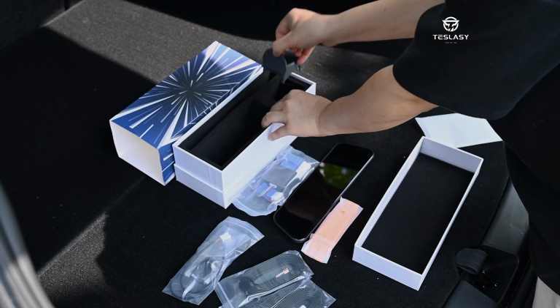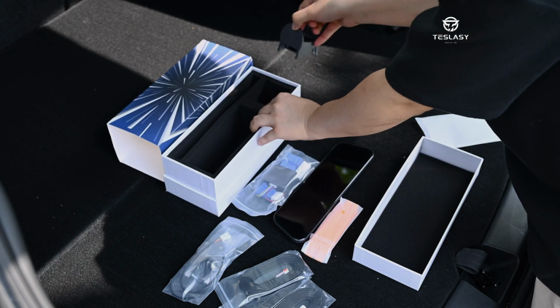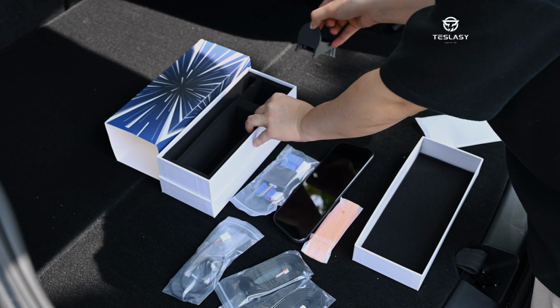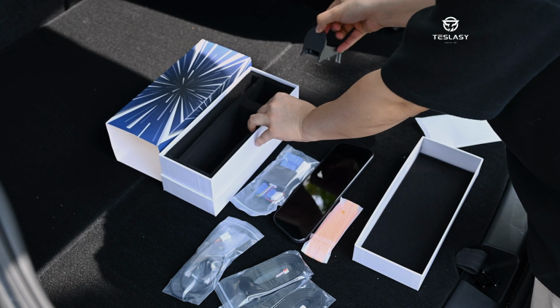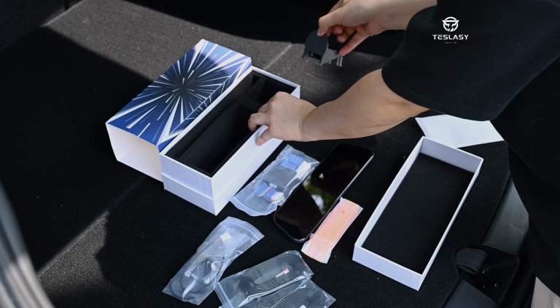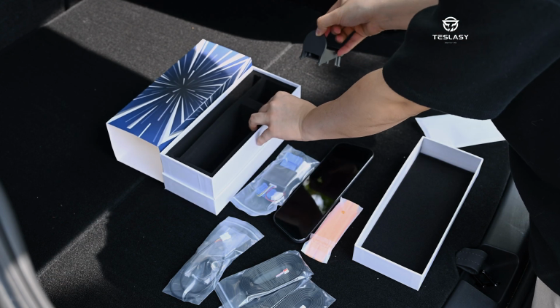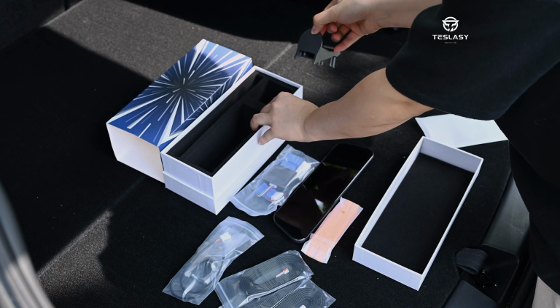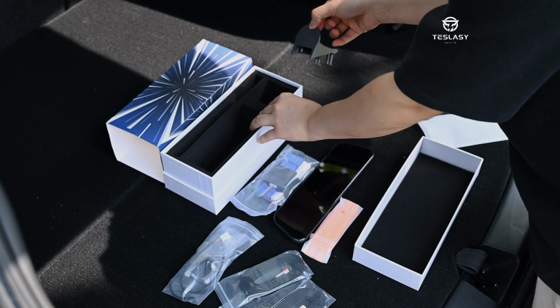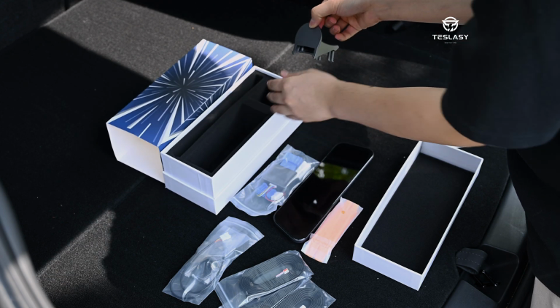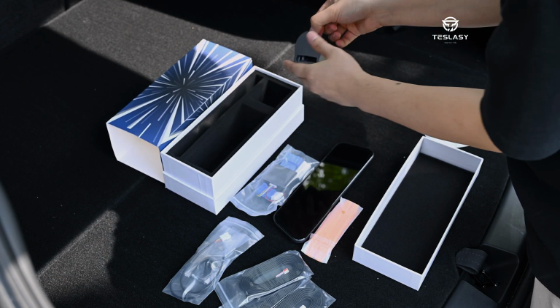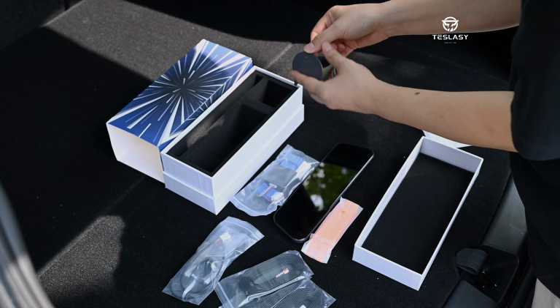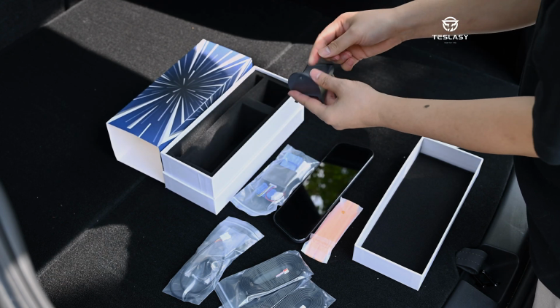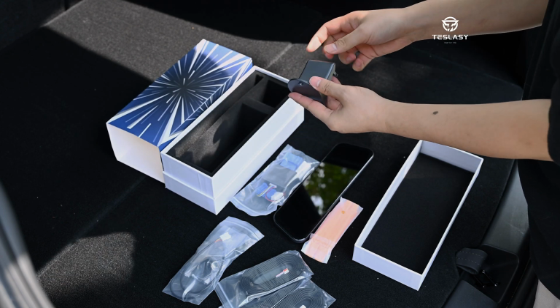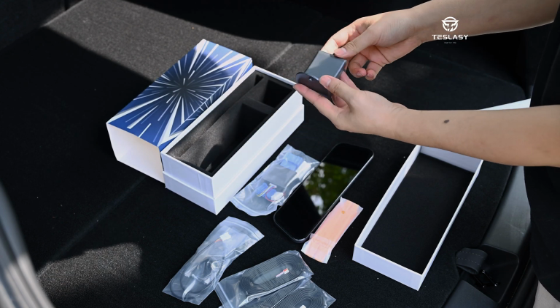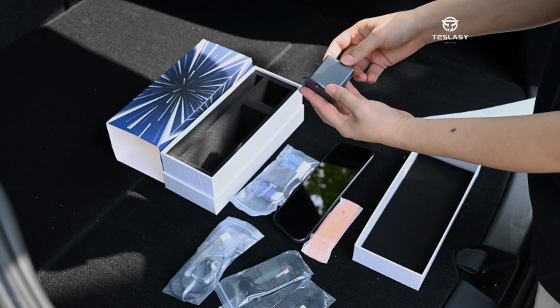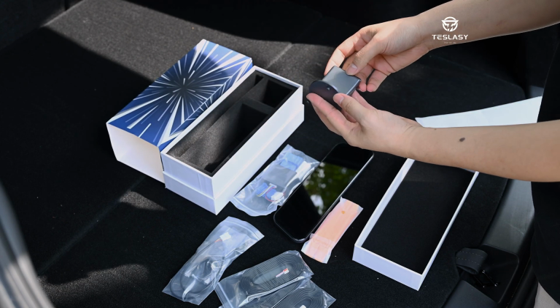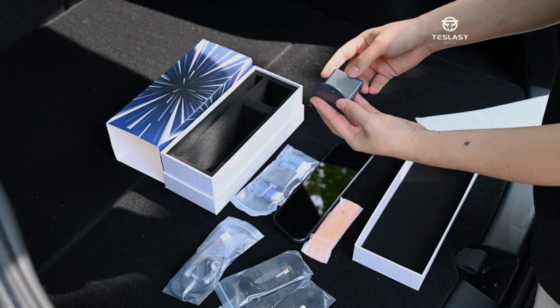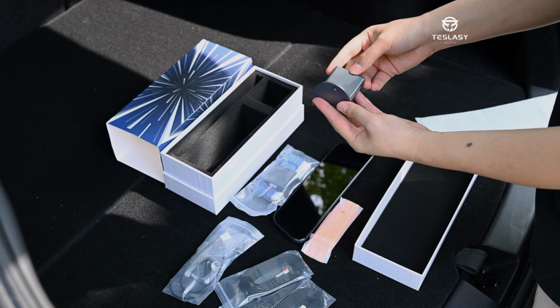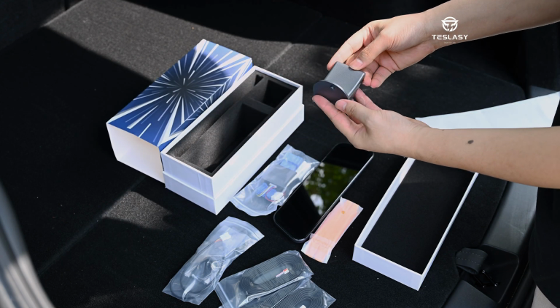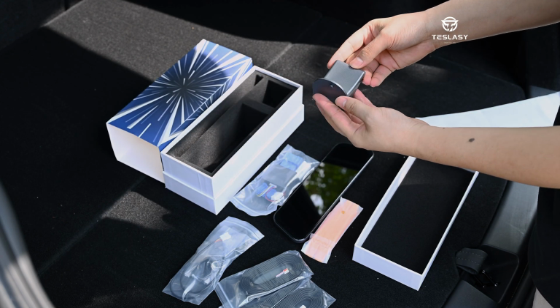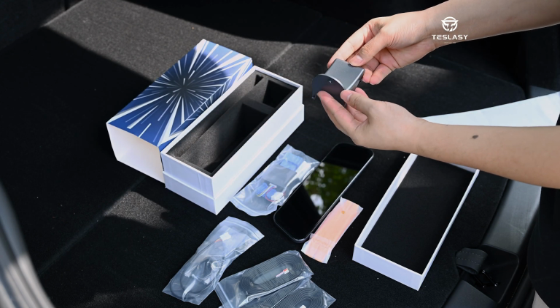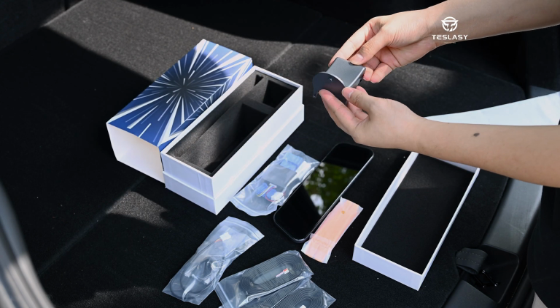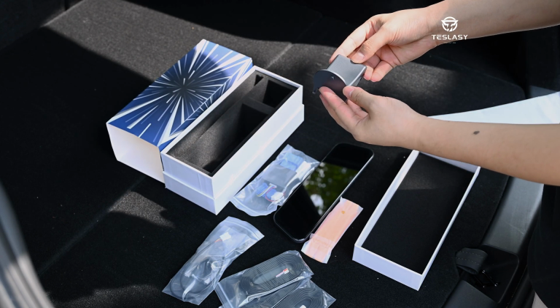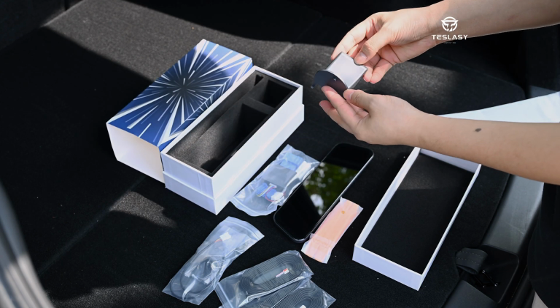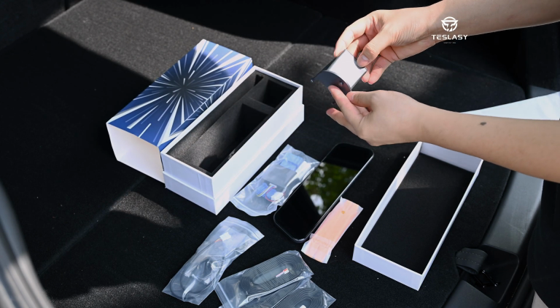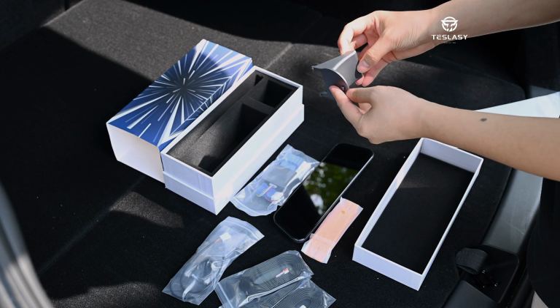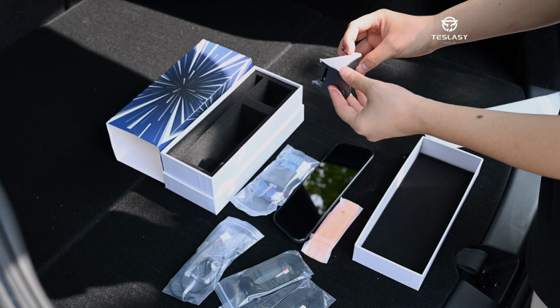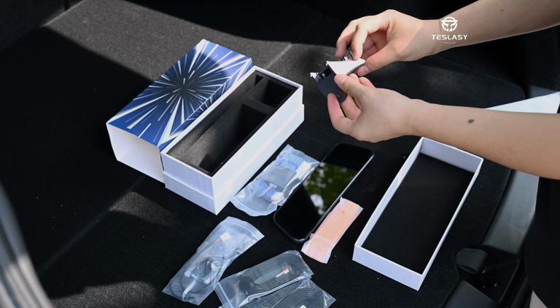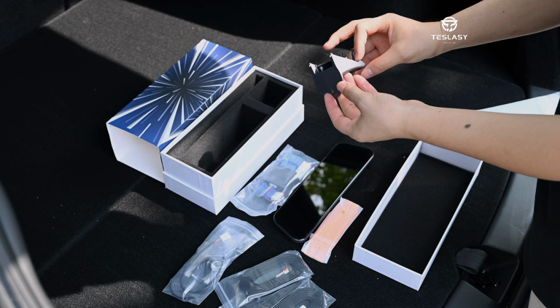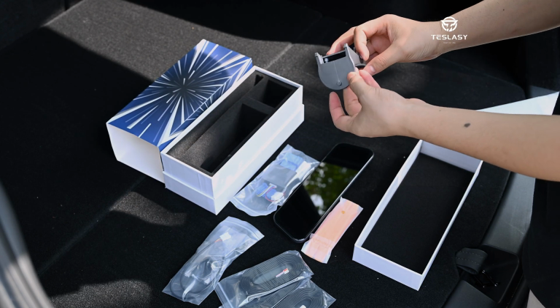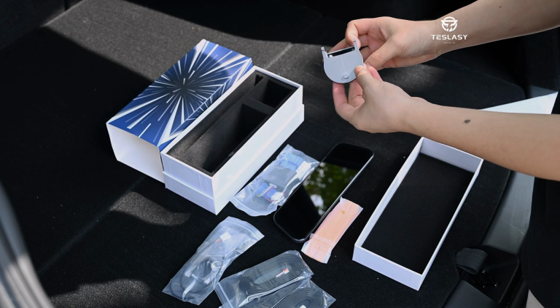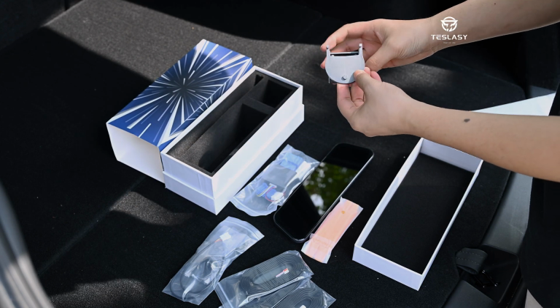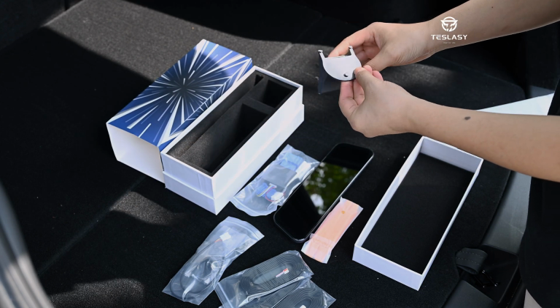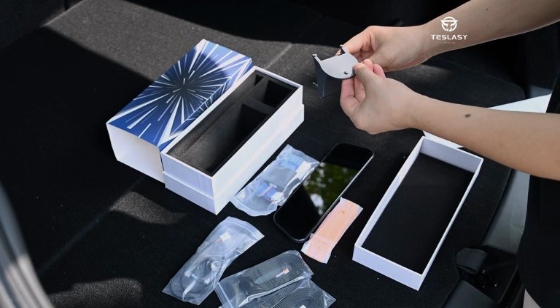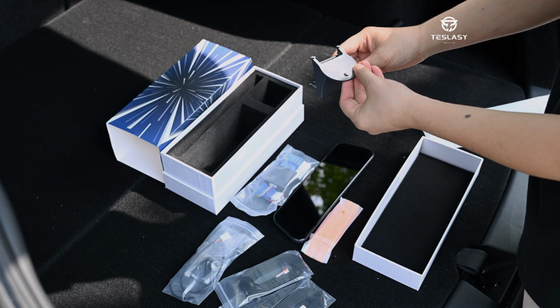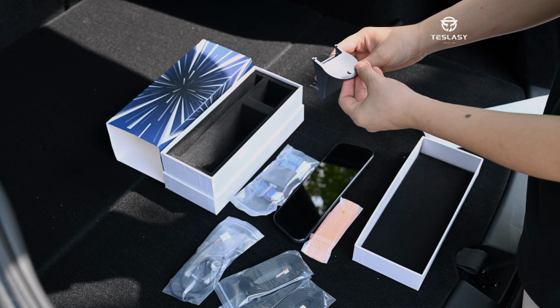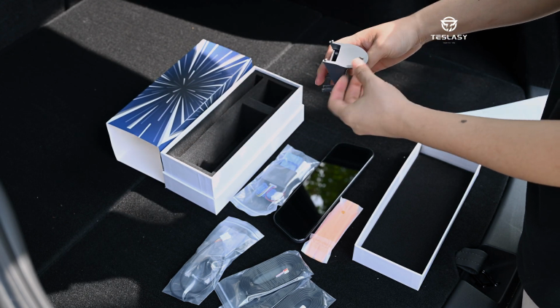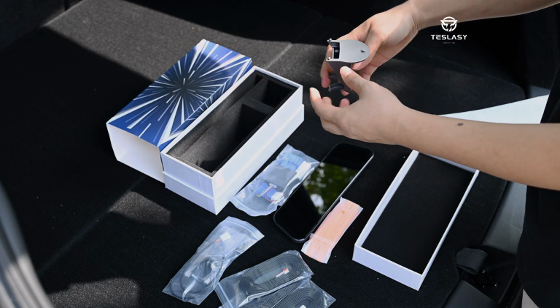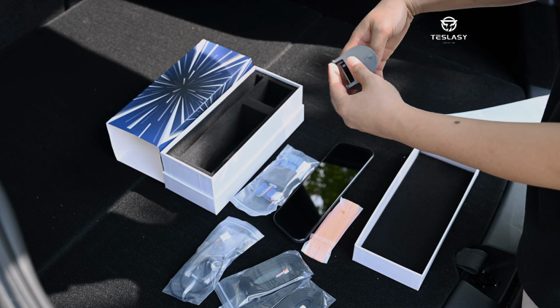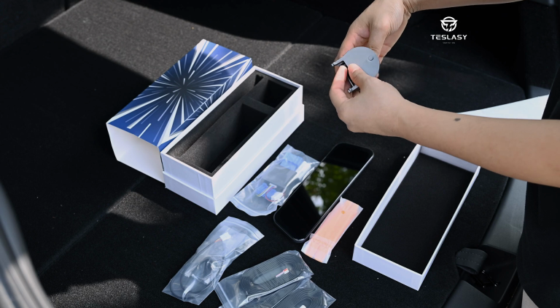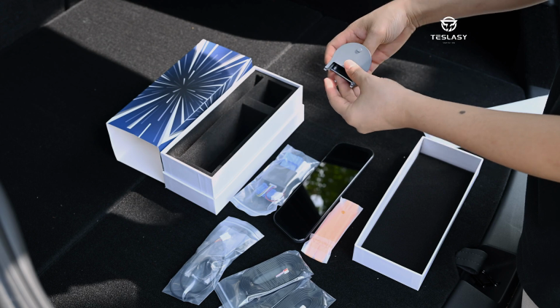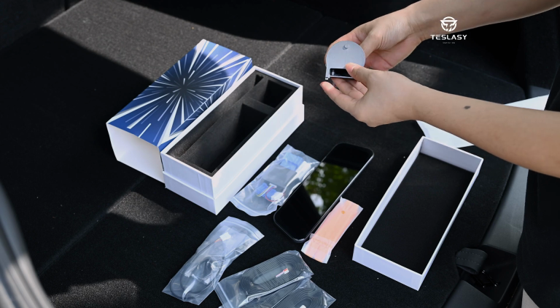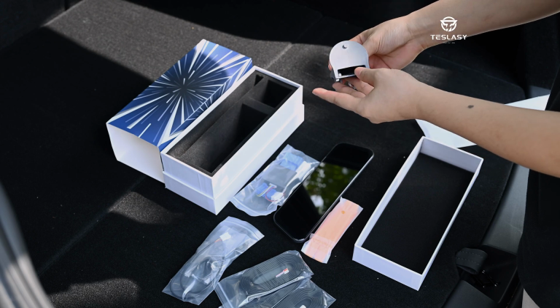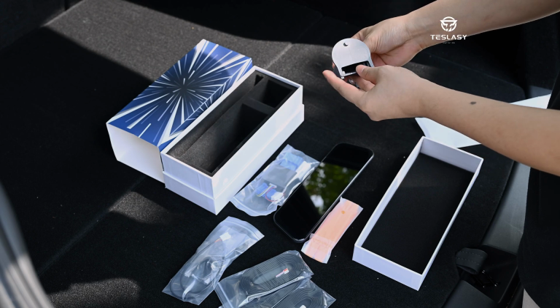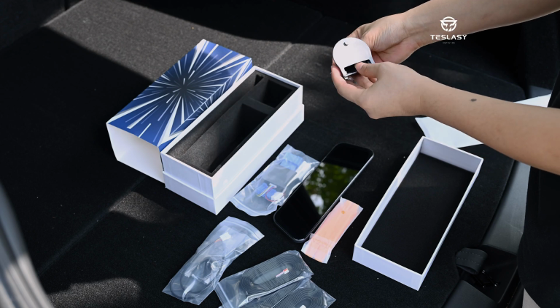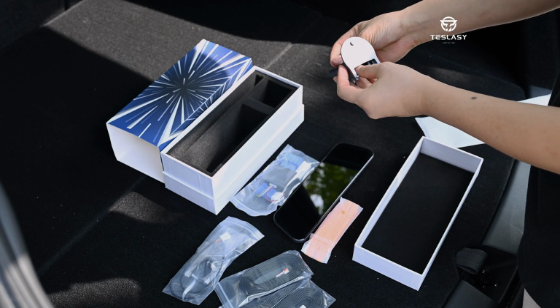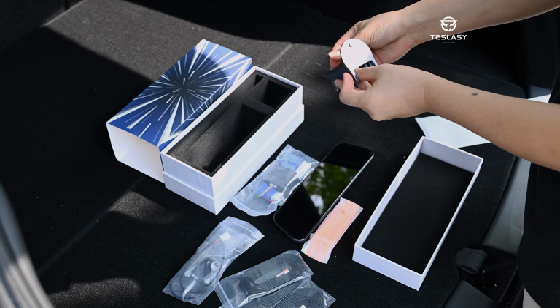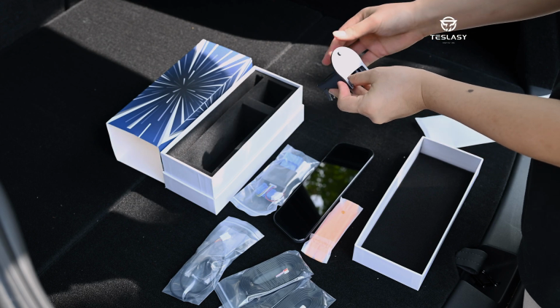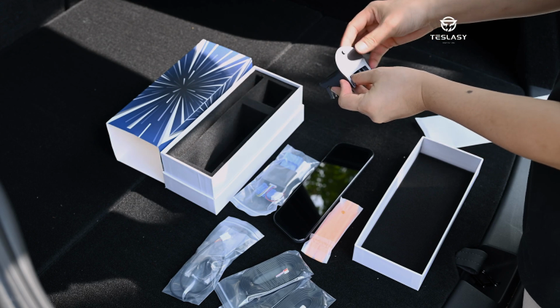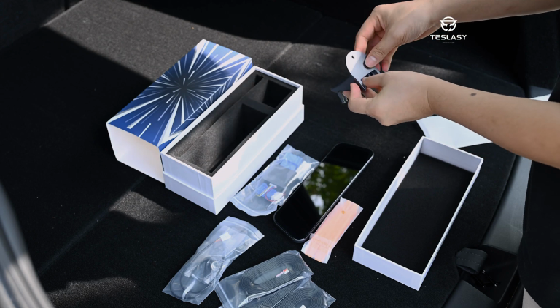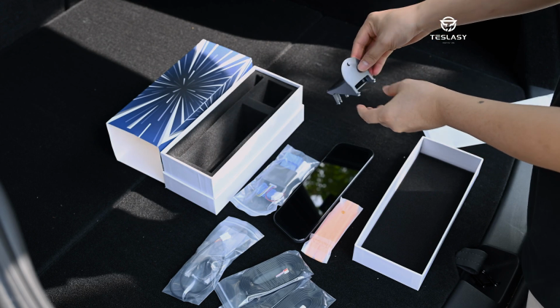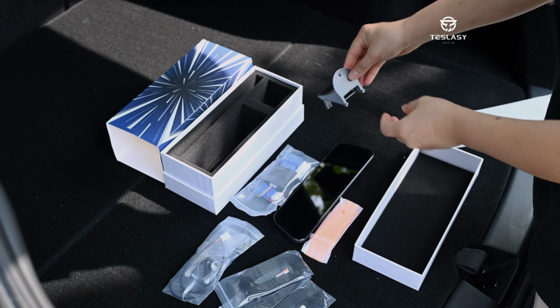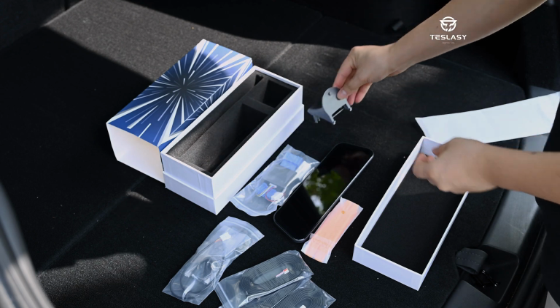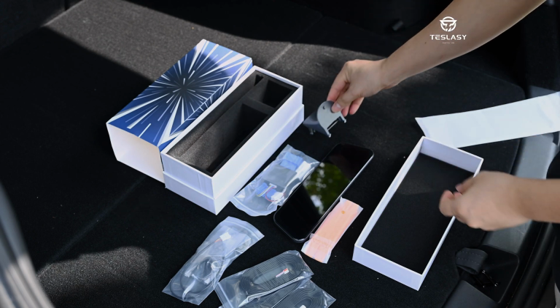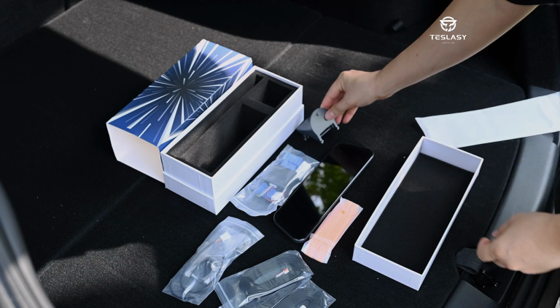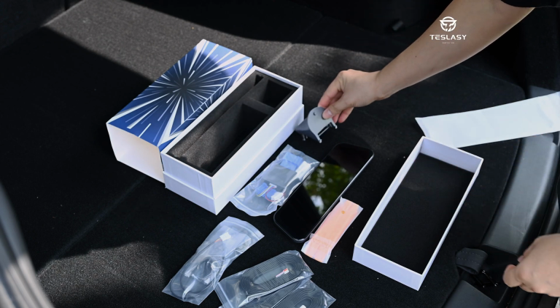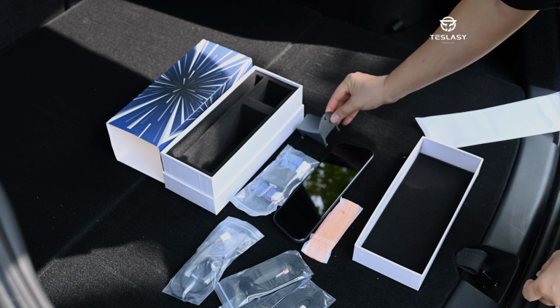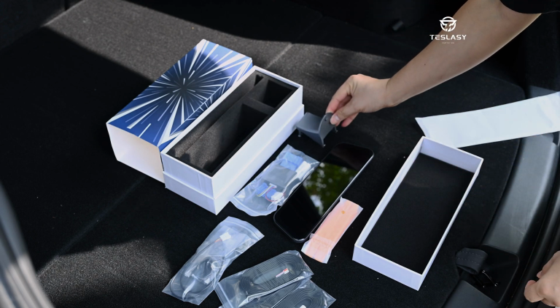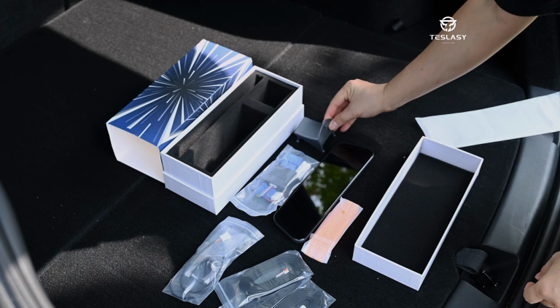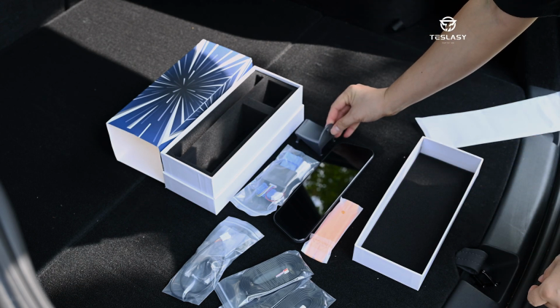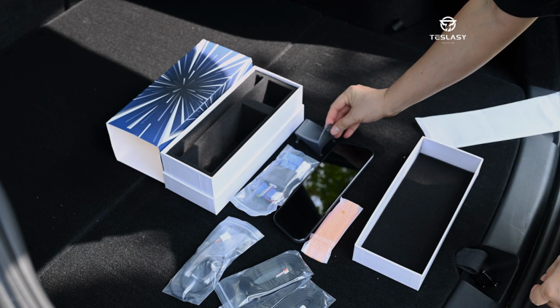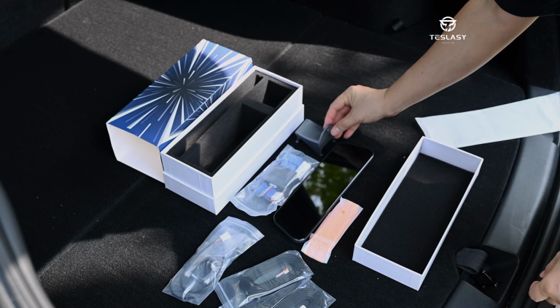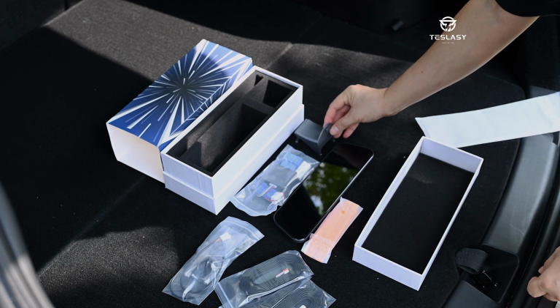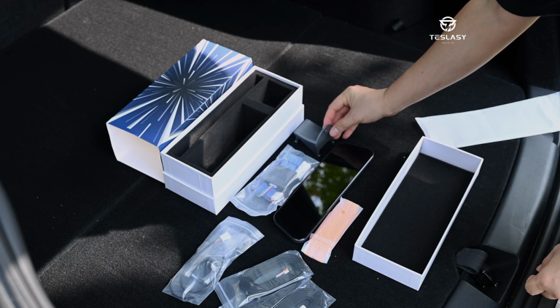If you want to watch the installation process video, please check the link in the video description. Let's take a look at the effect after installation.